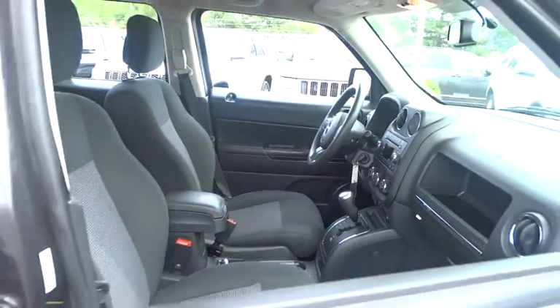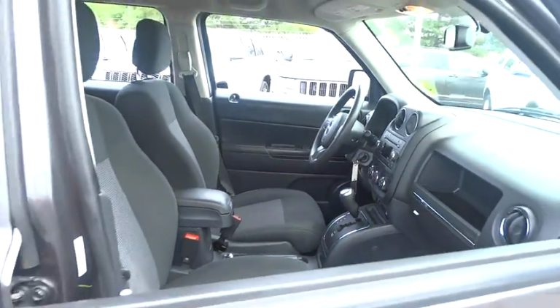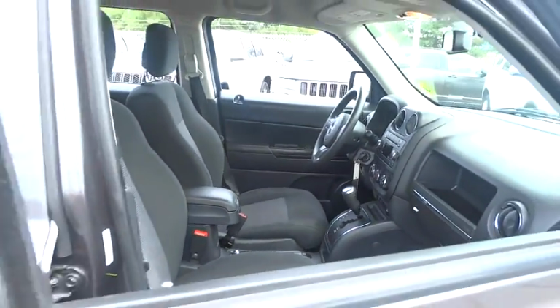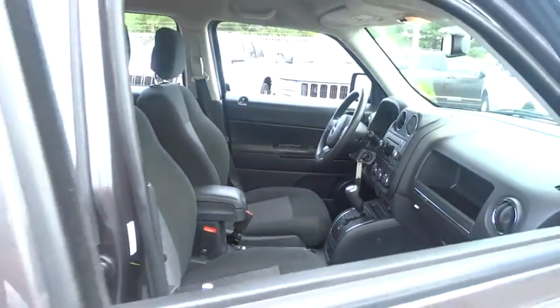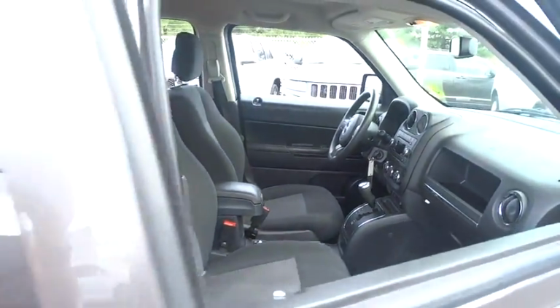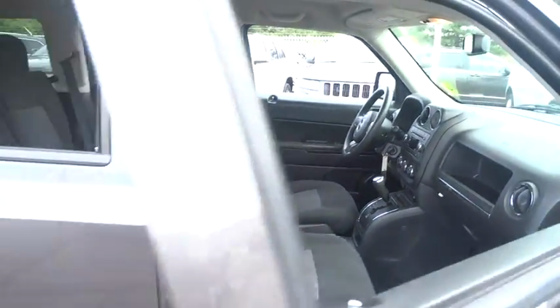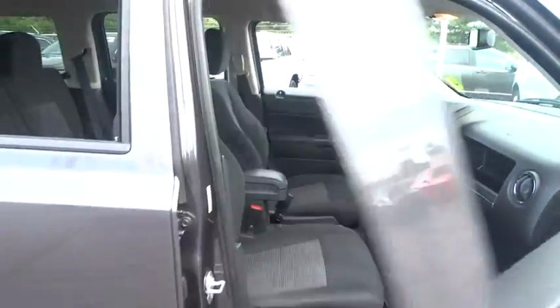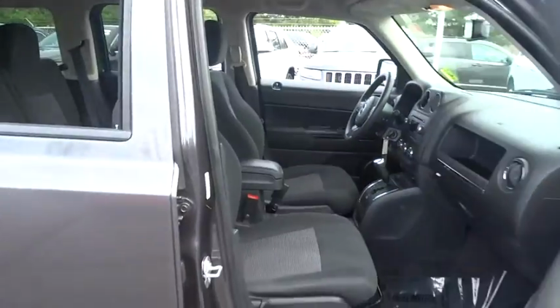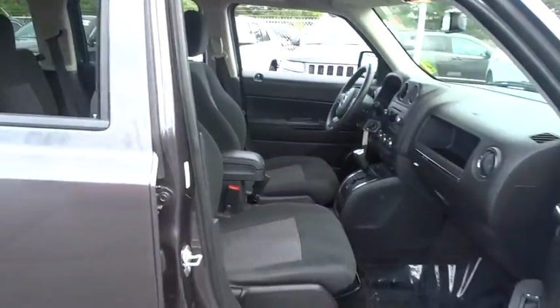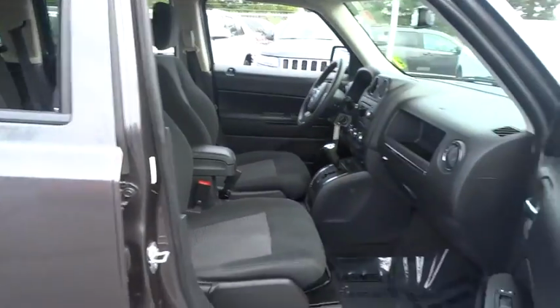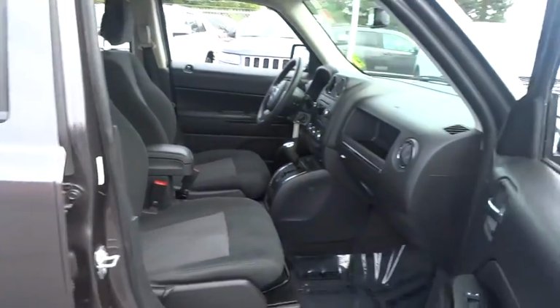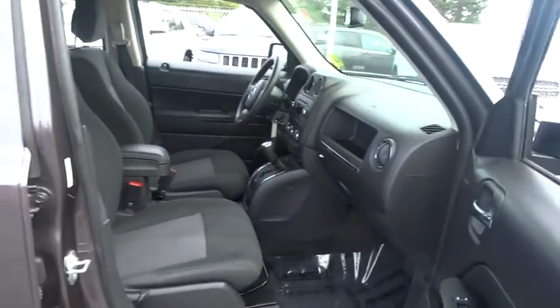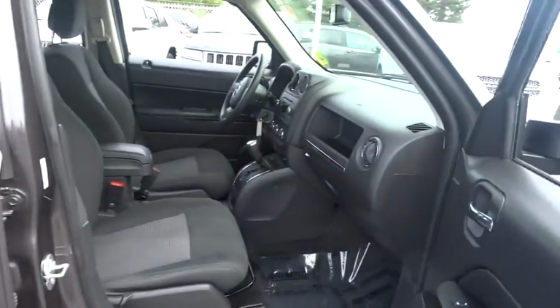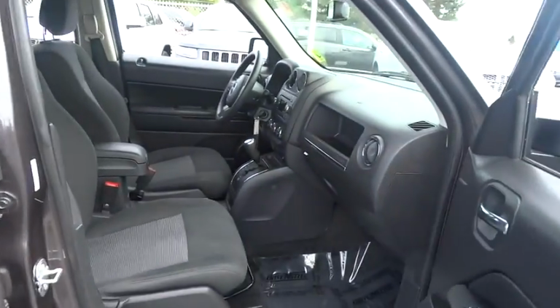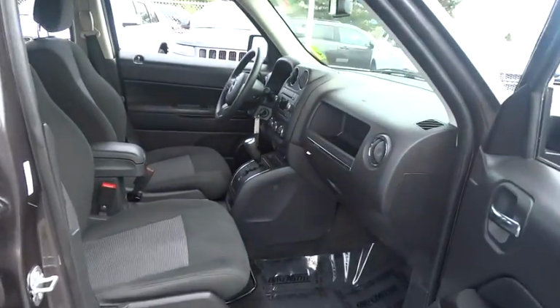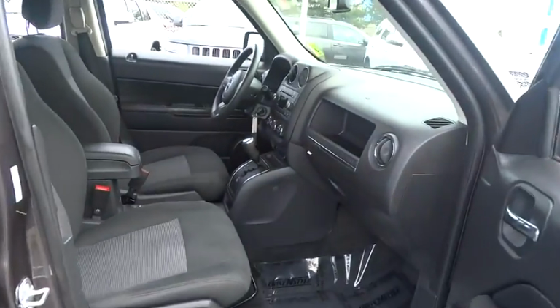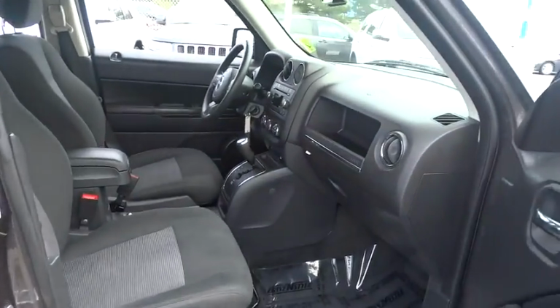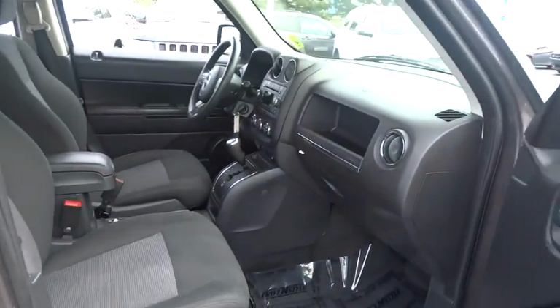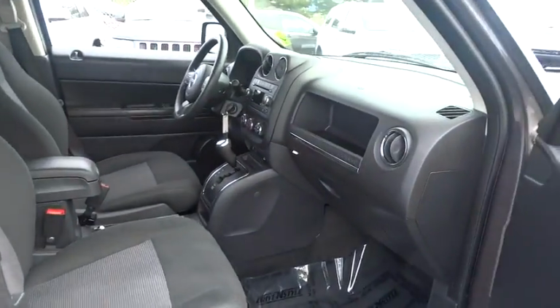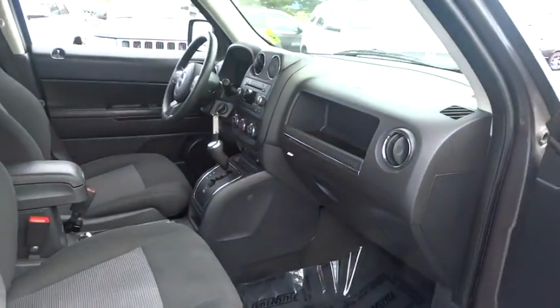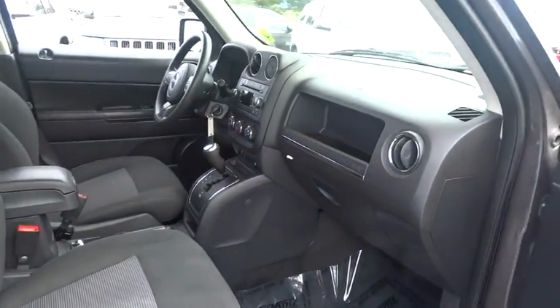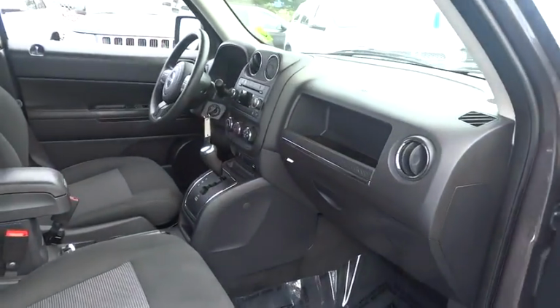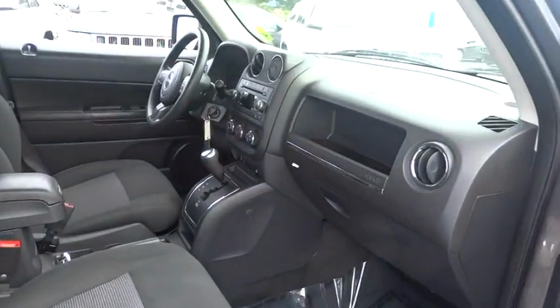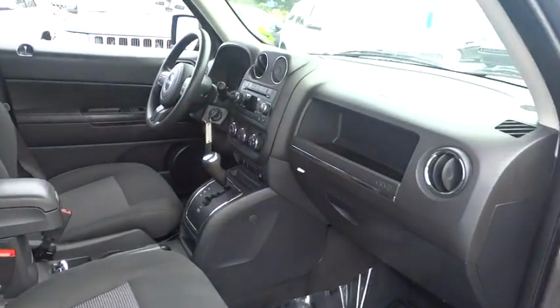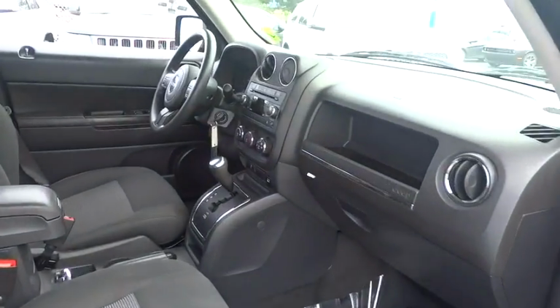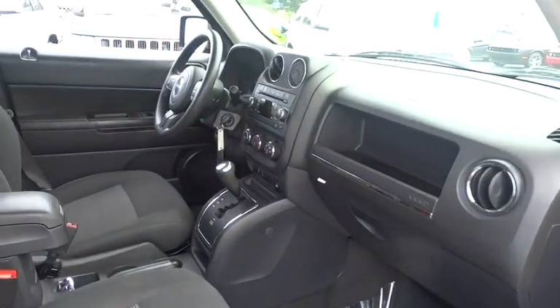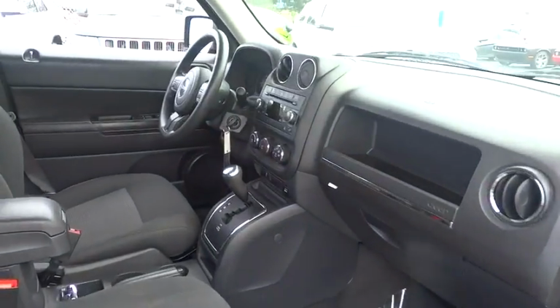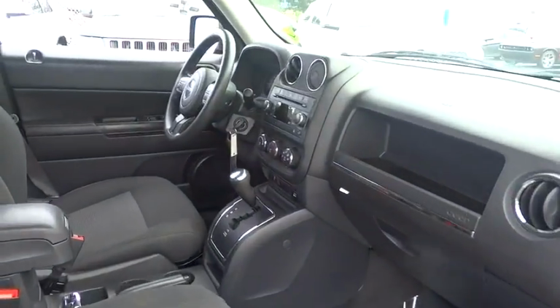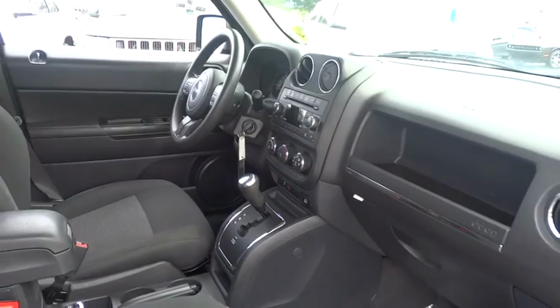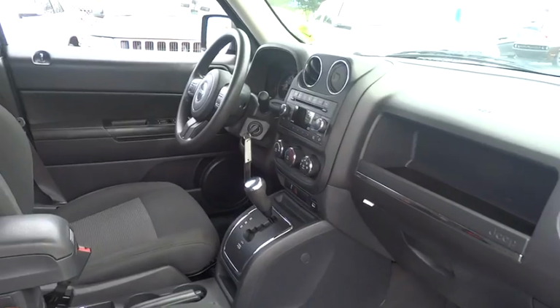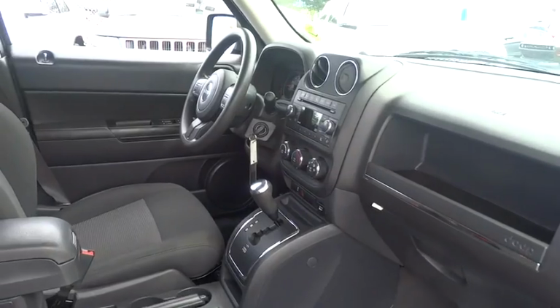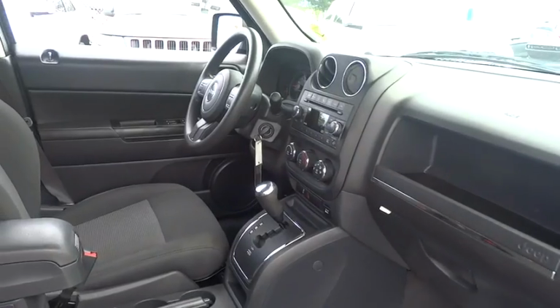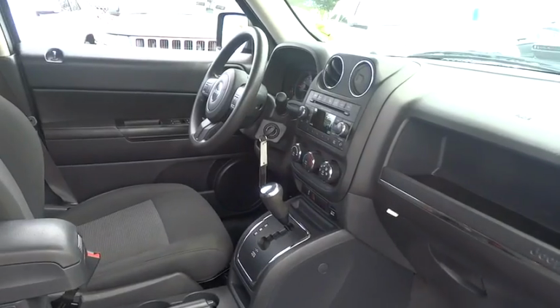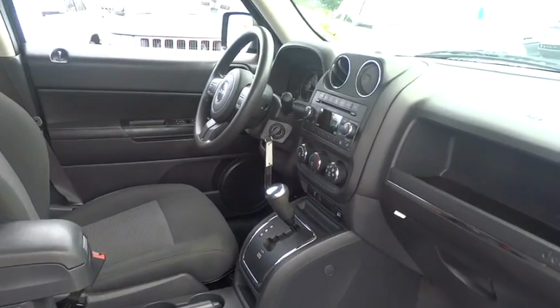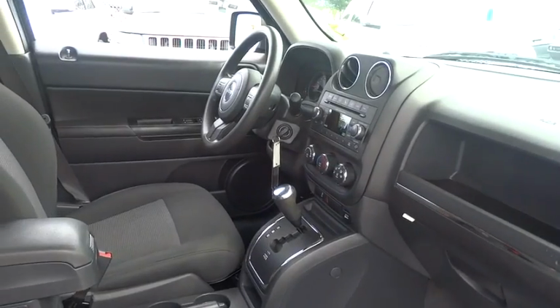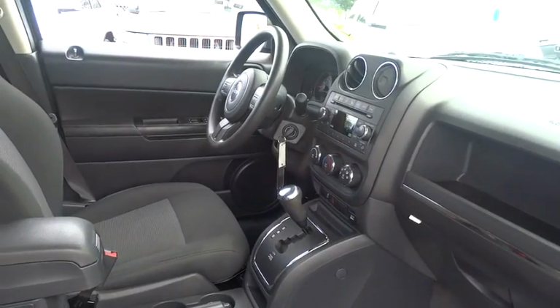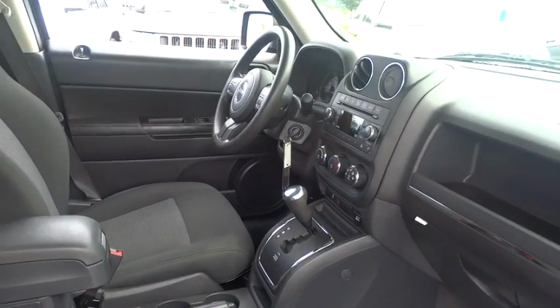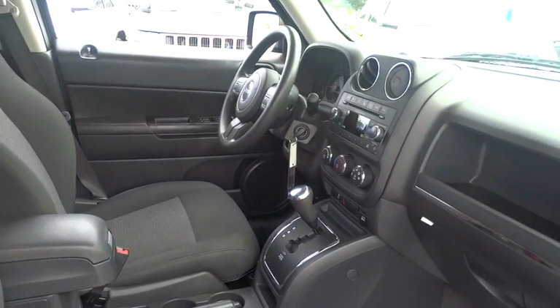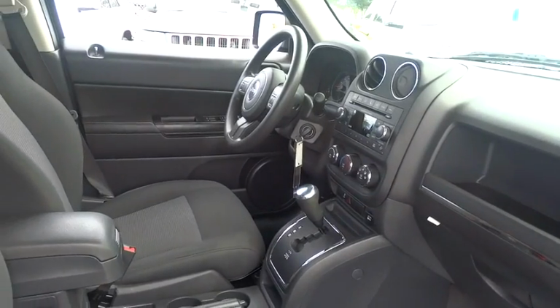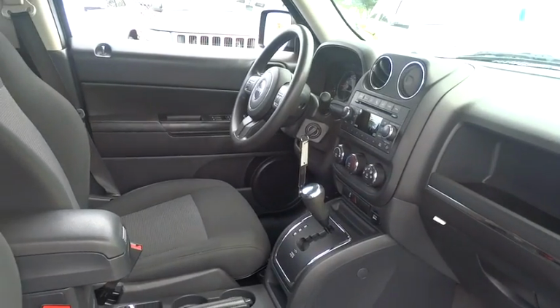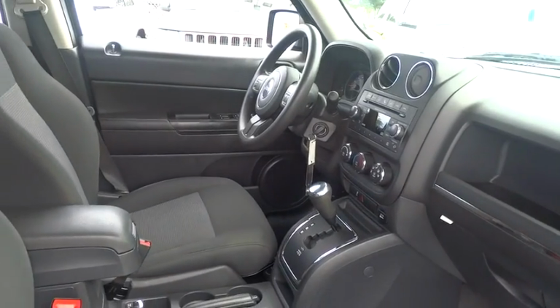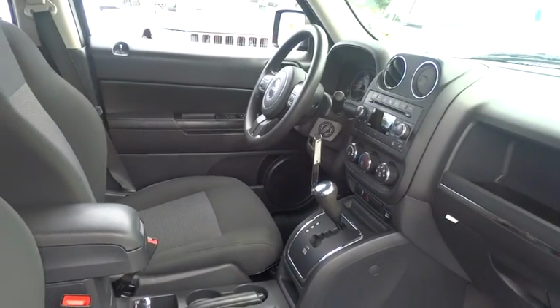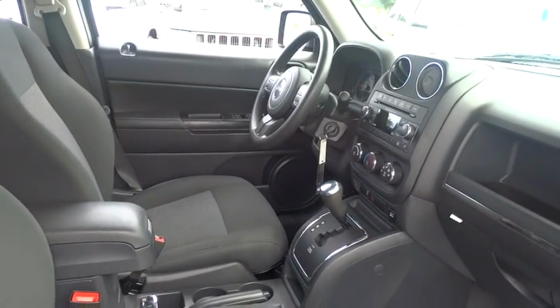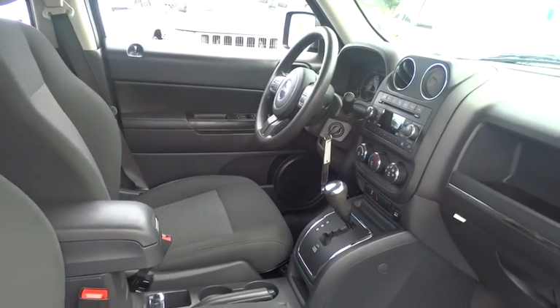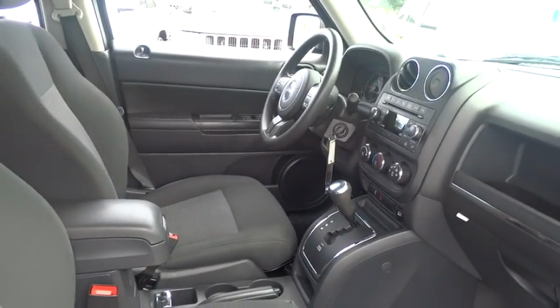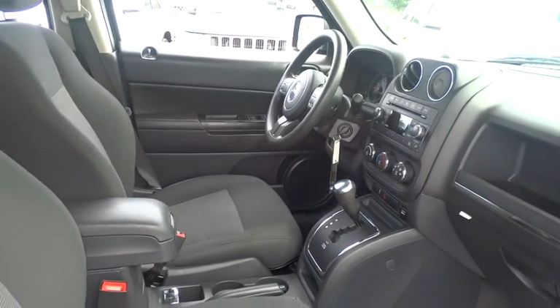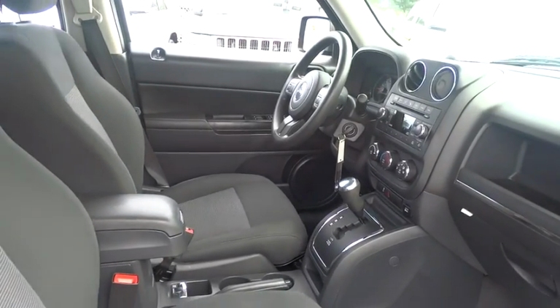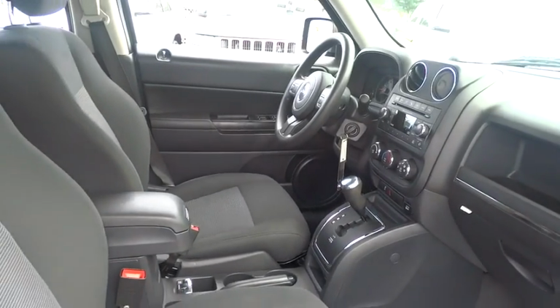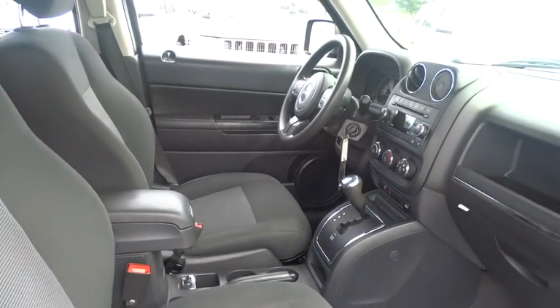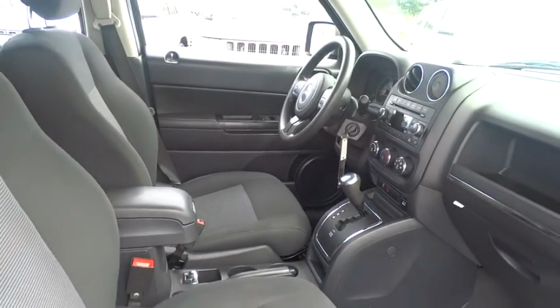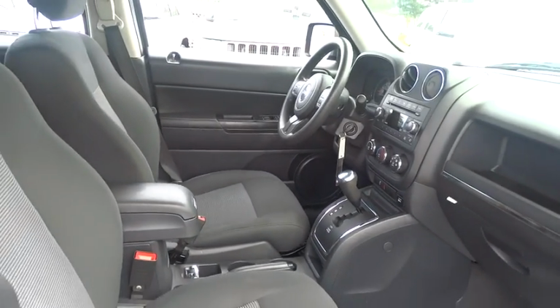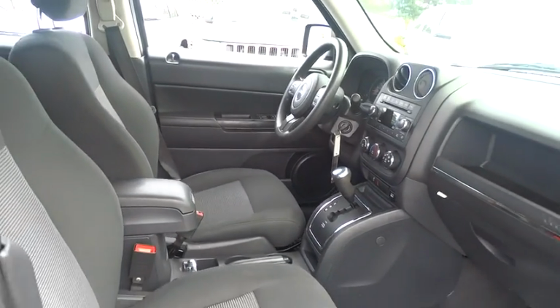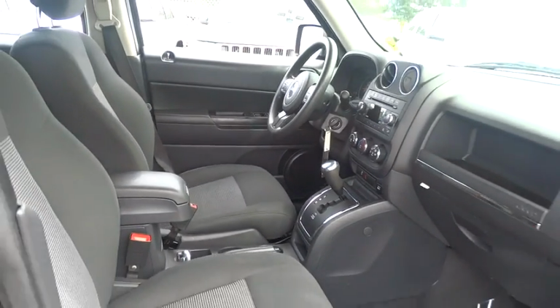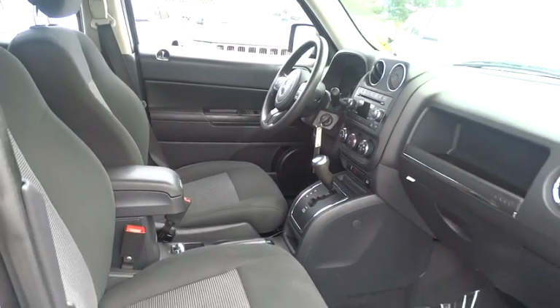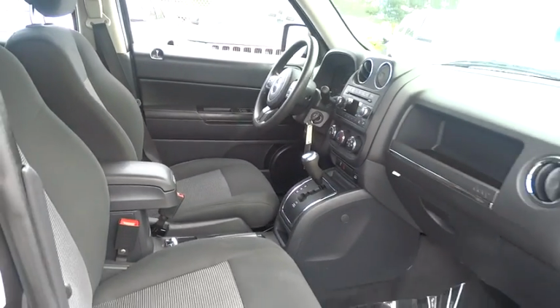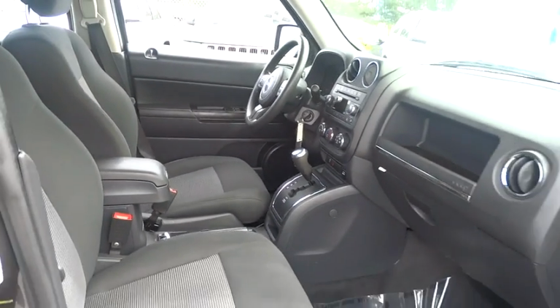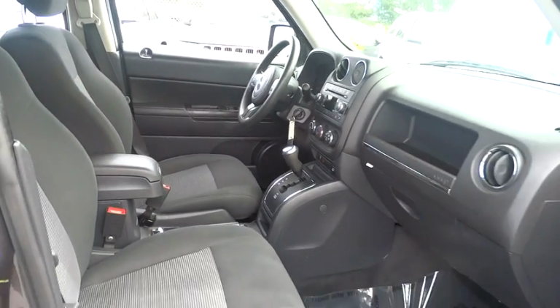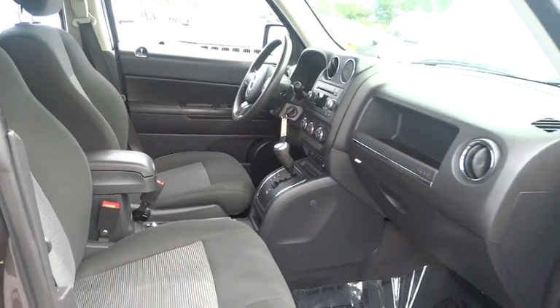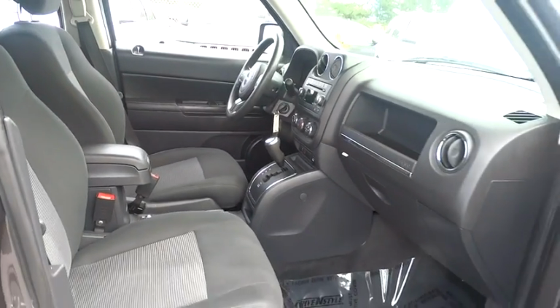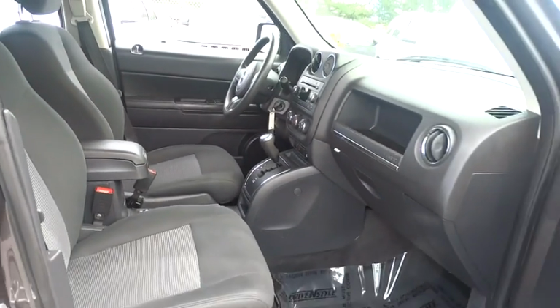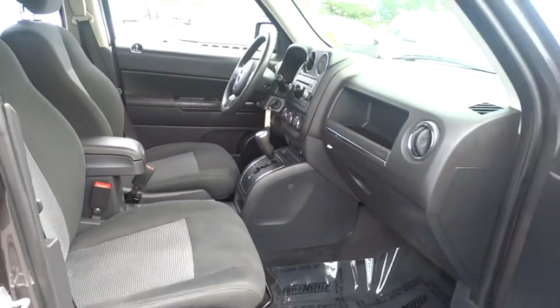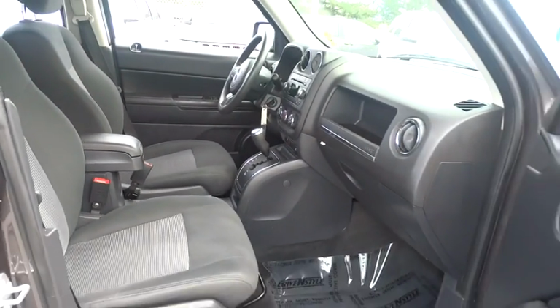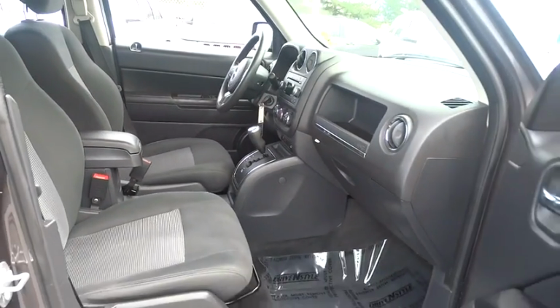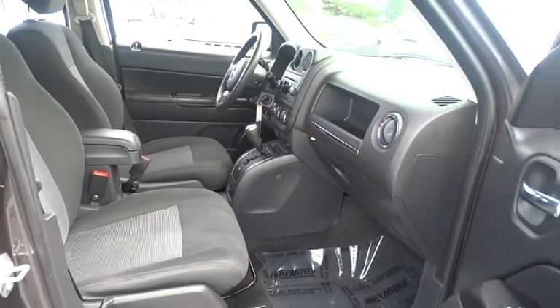The Patriot has plenty of room inside for any size family. This vehicle has less than 60,000 miles.